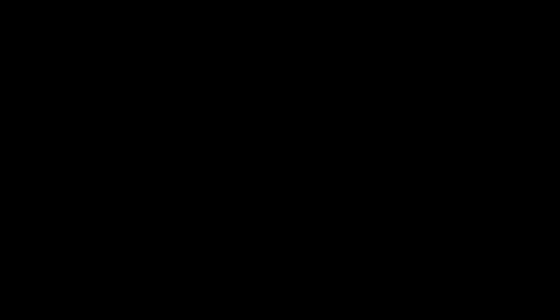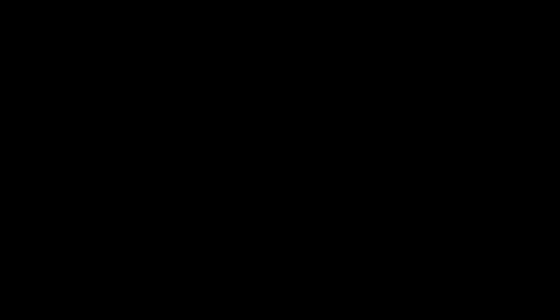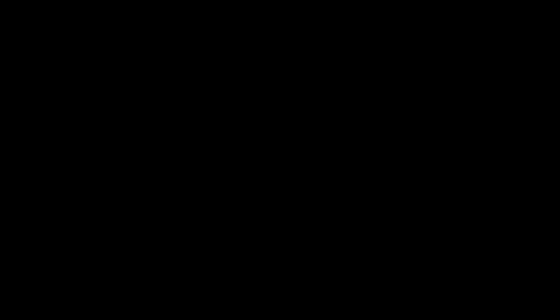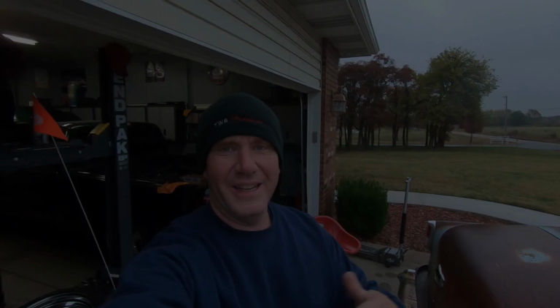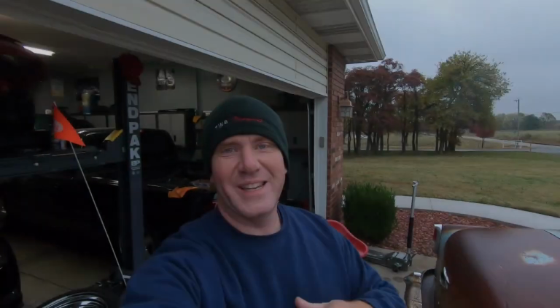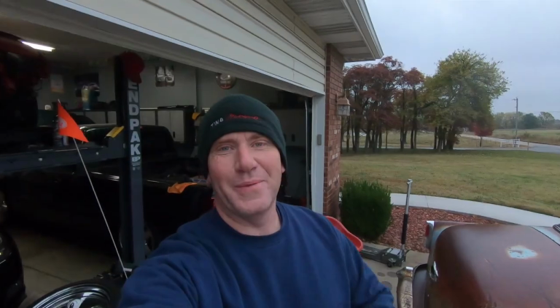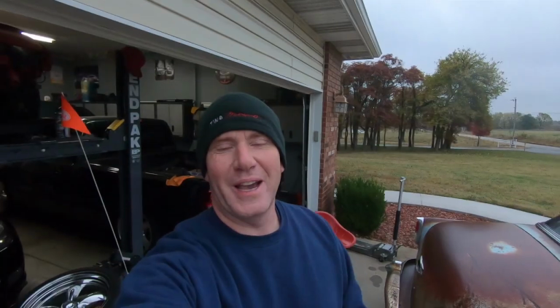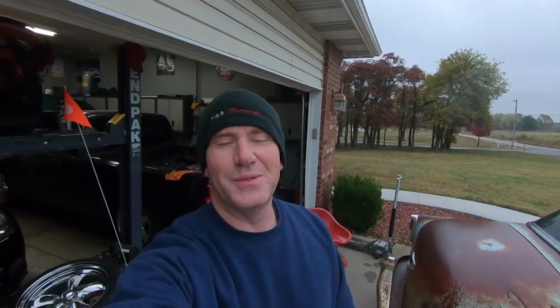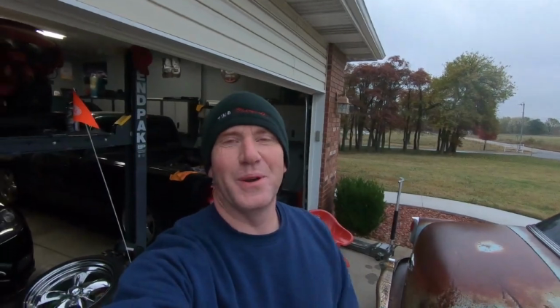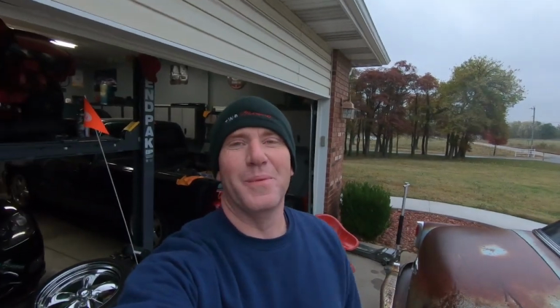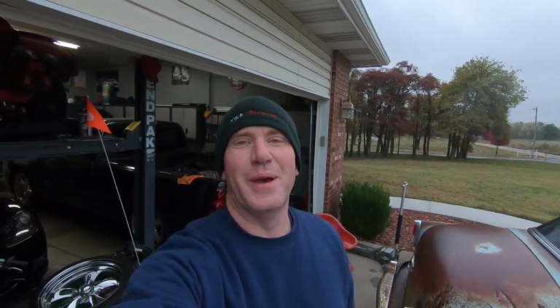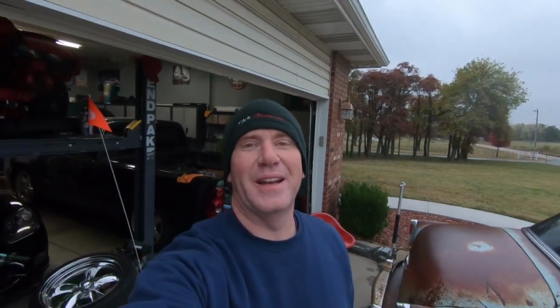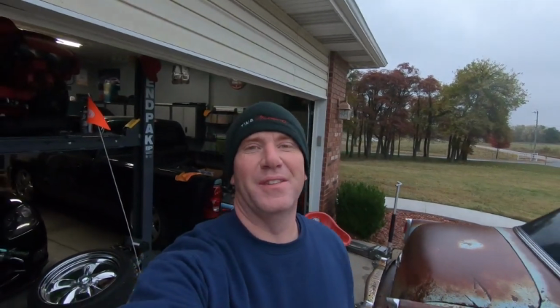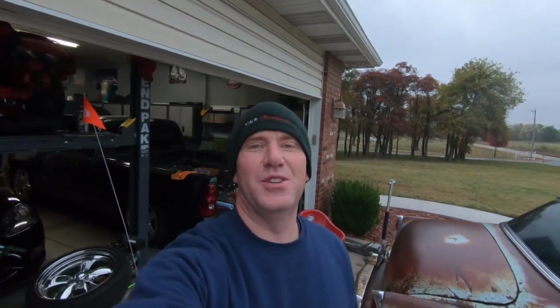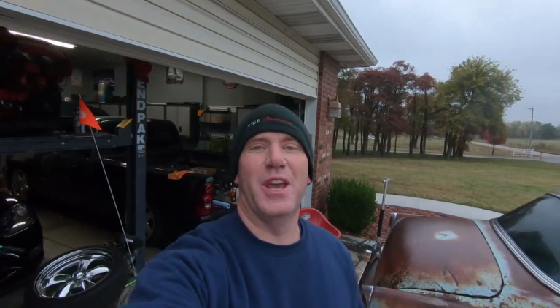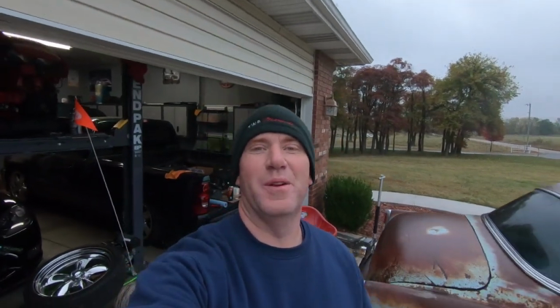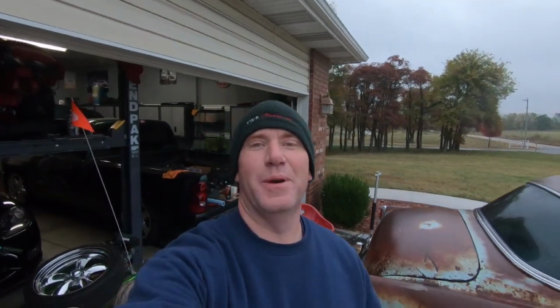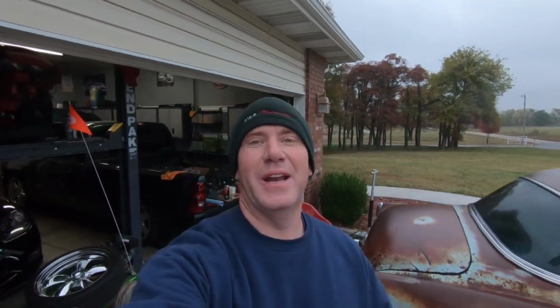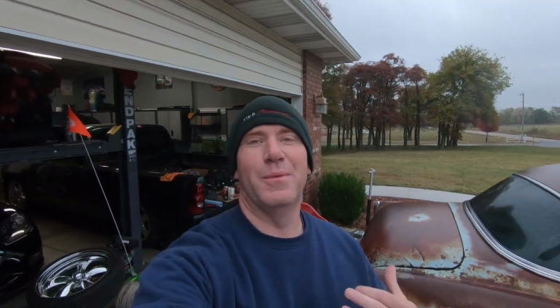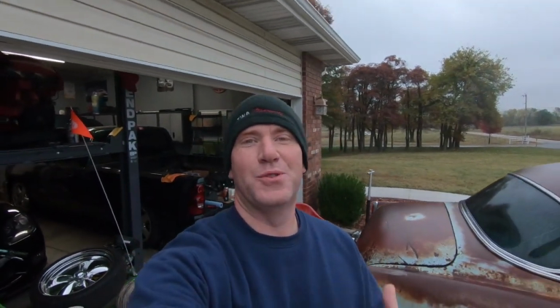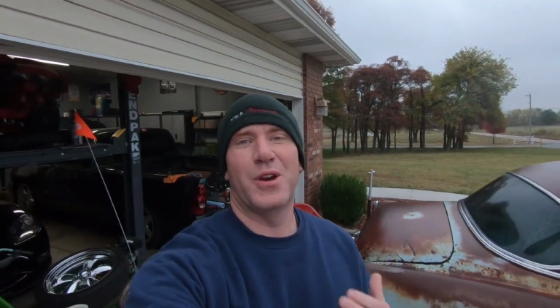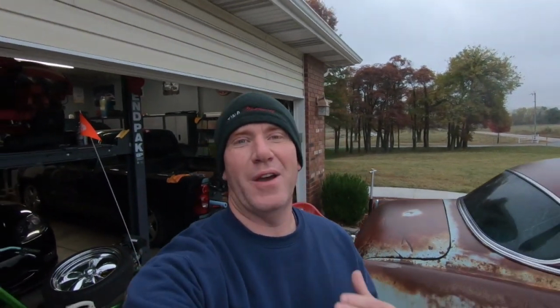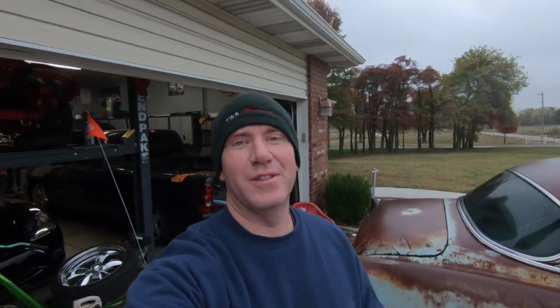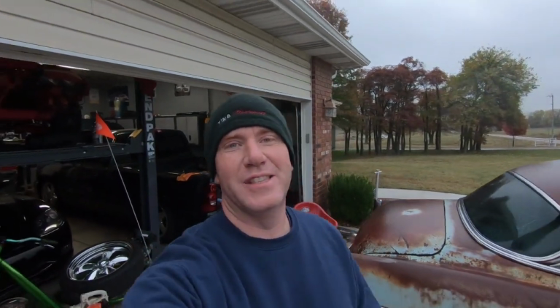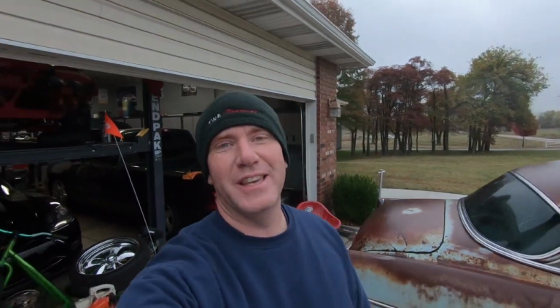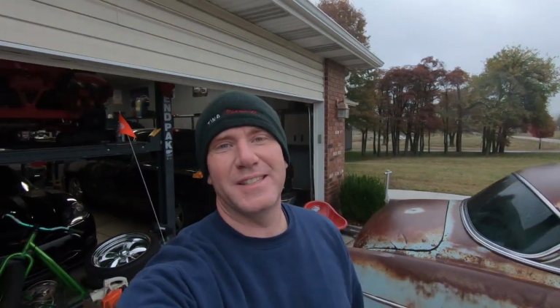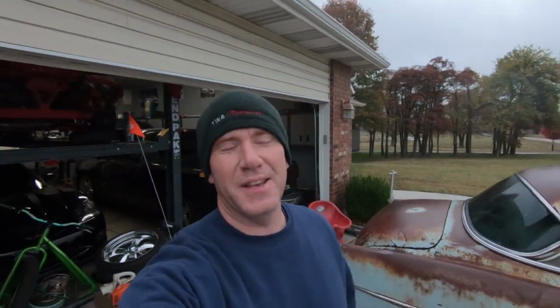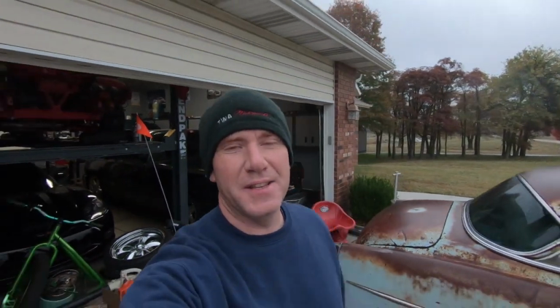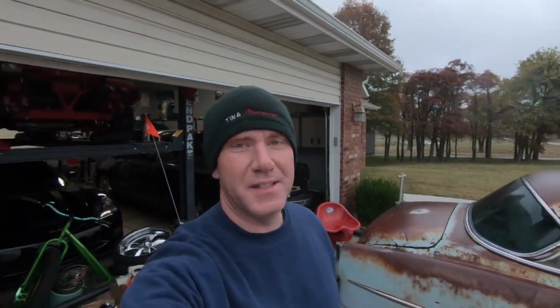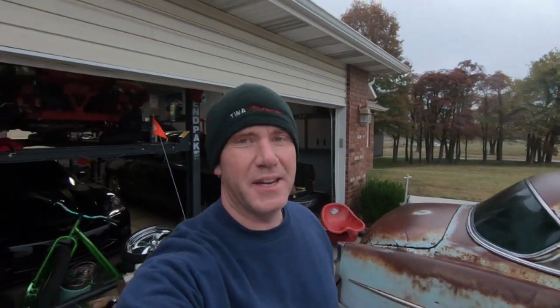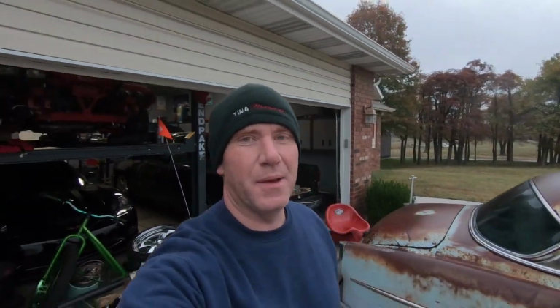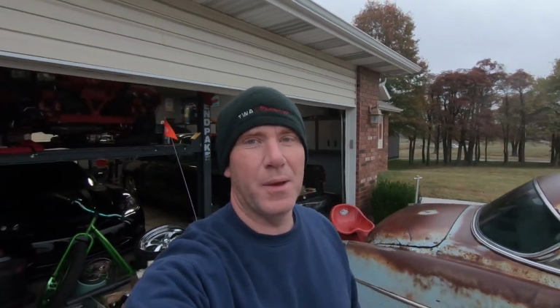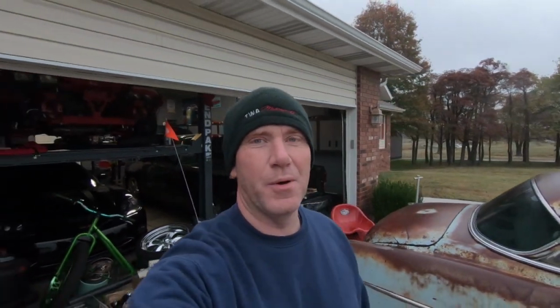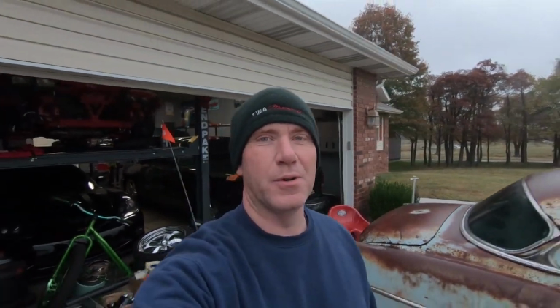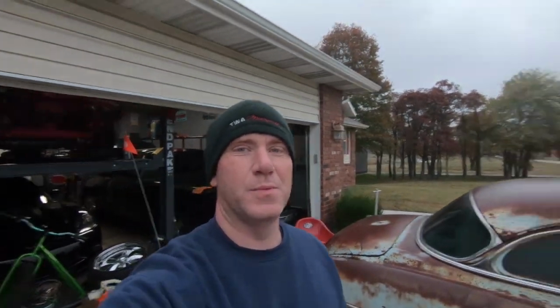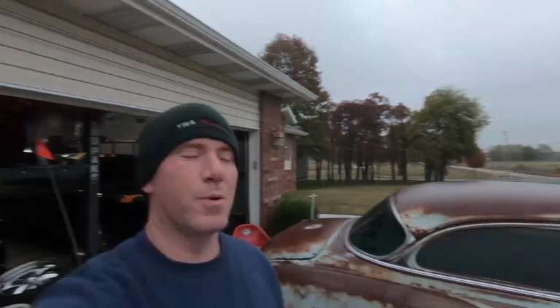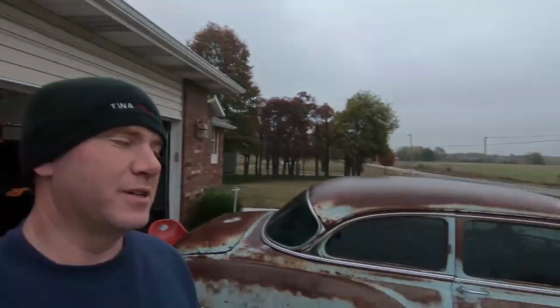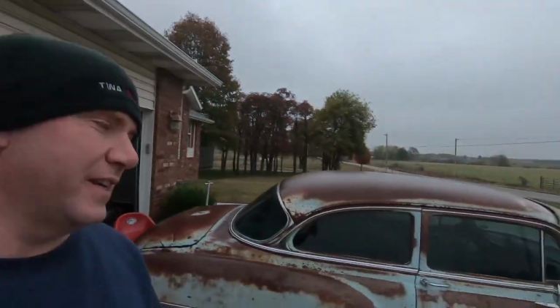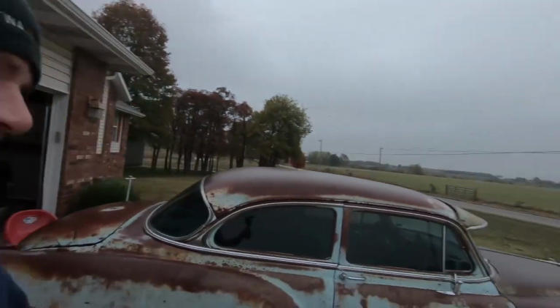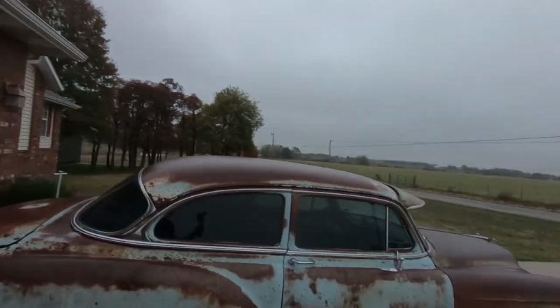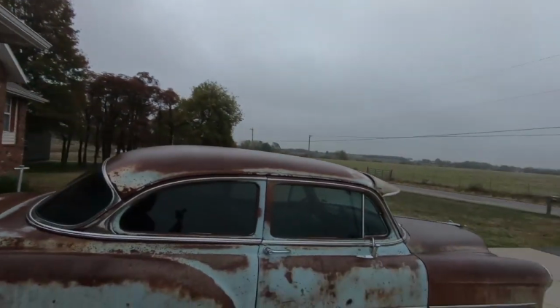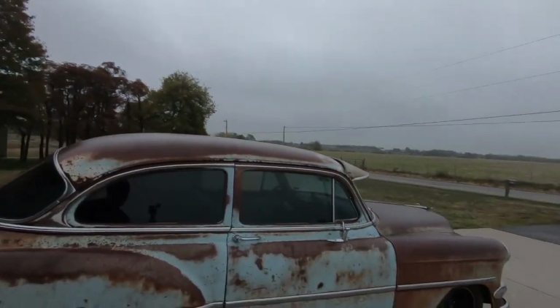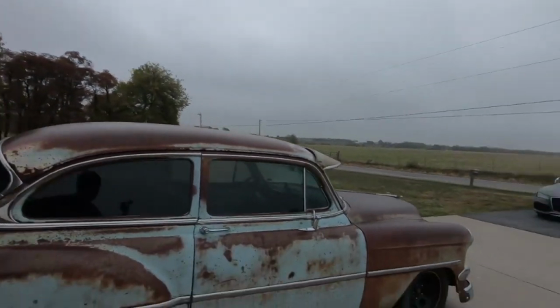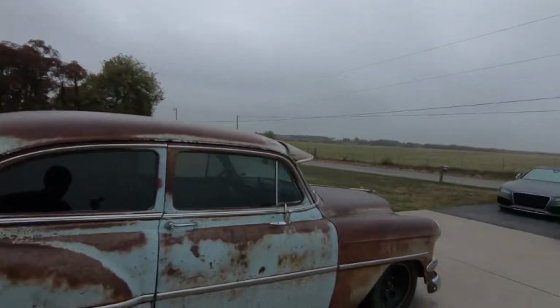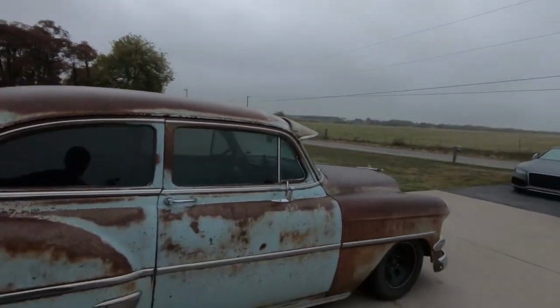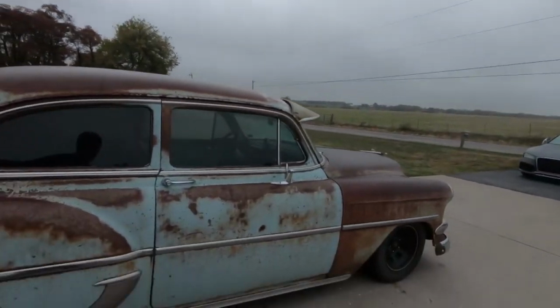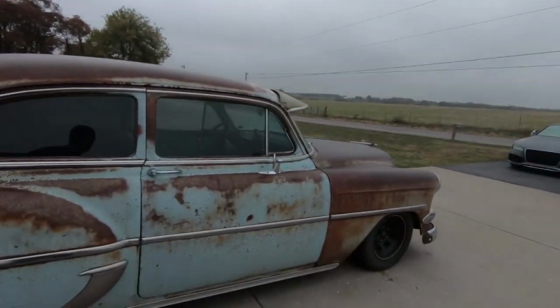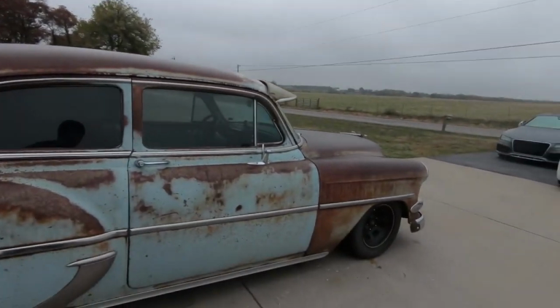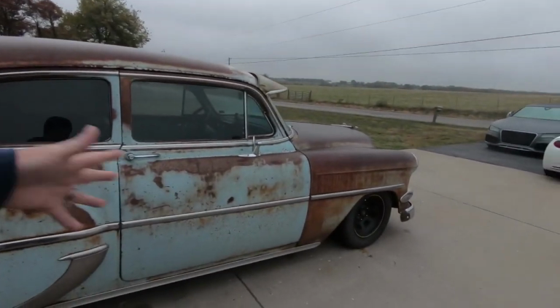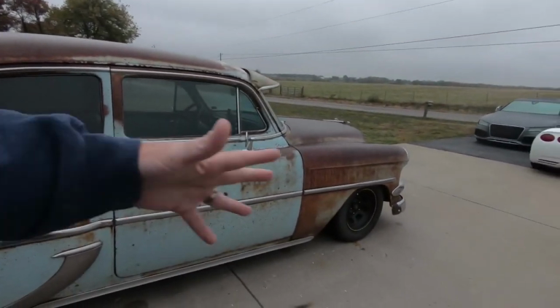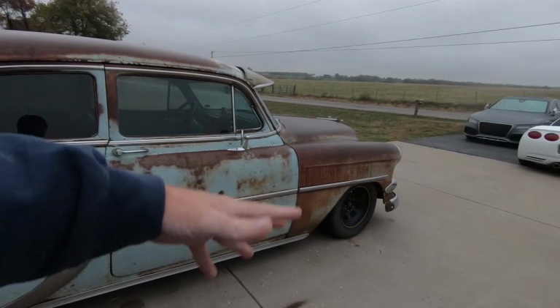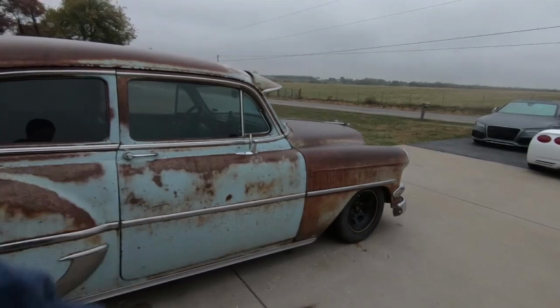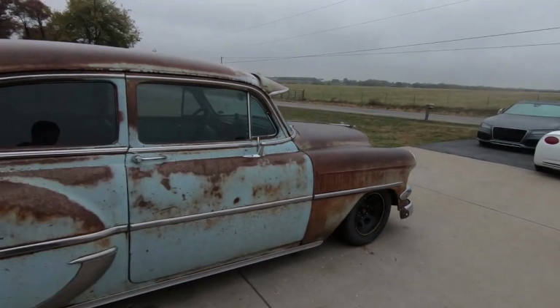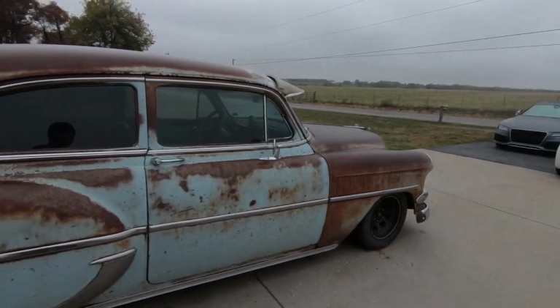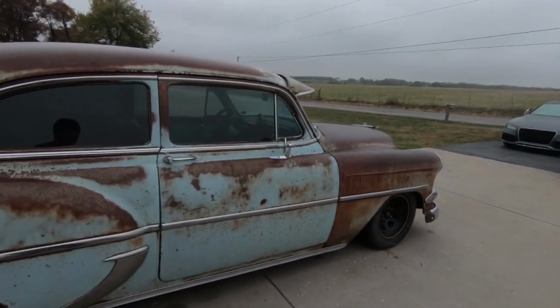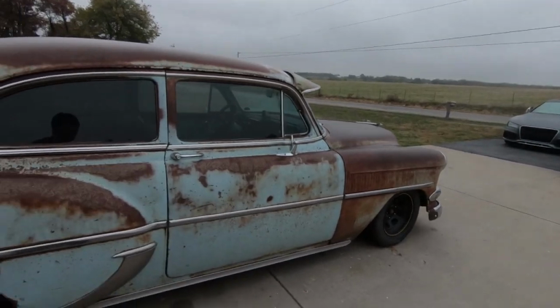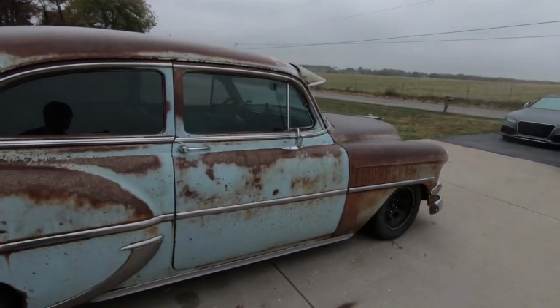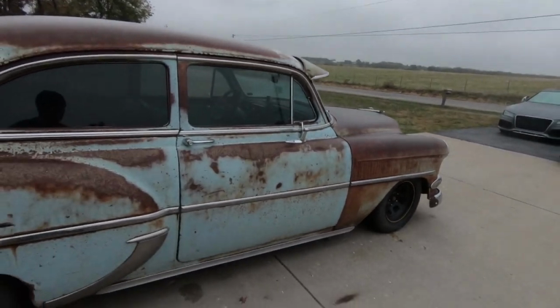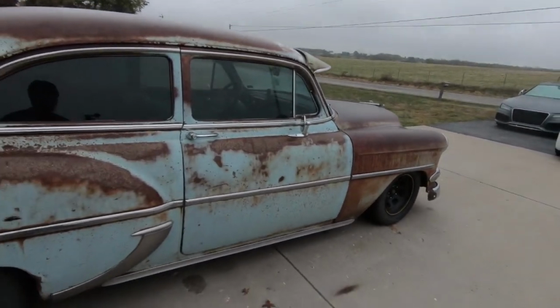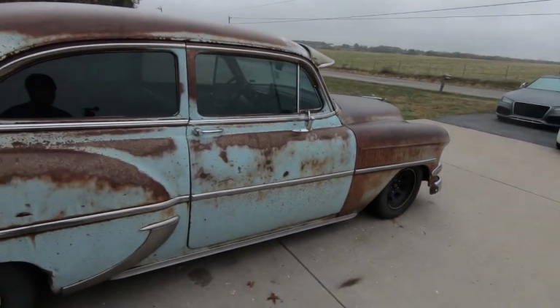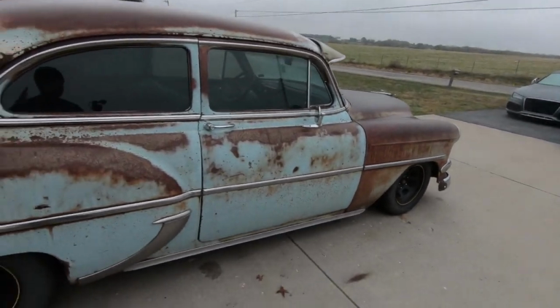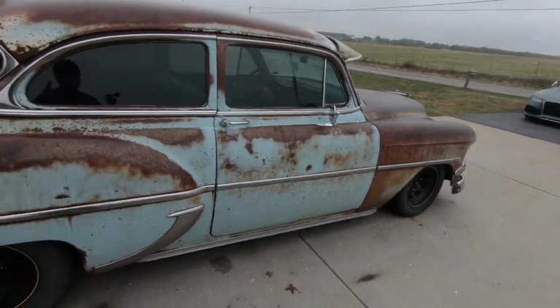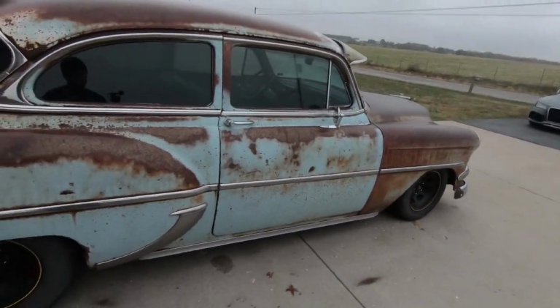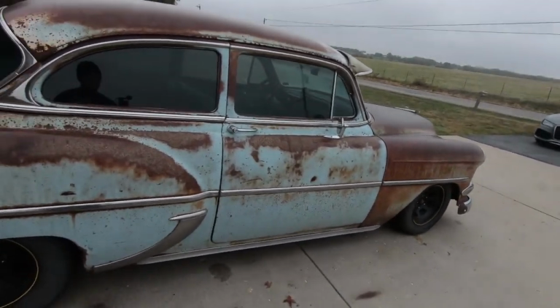What is up, guys? Welcome back to the channel. My name is Travis. This is TWA Motorsports, and today we are working on the old 54.